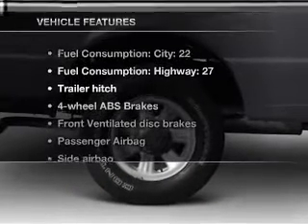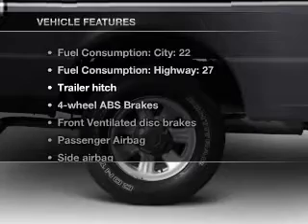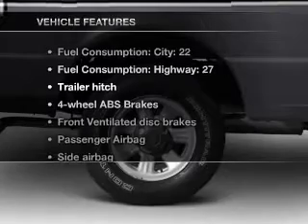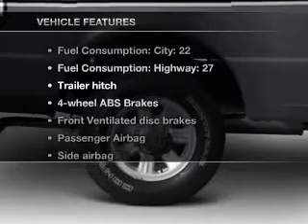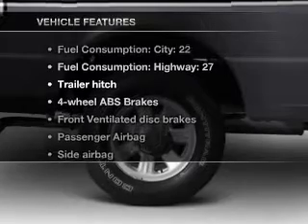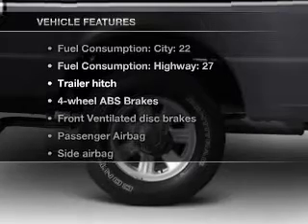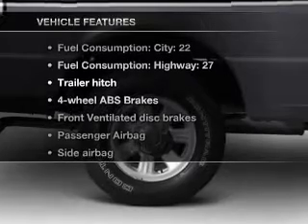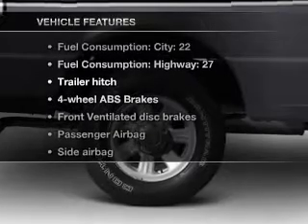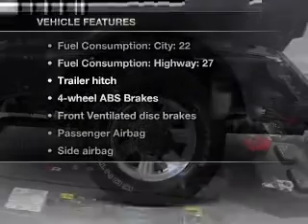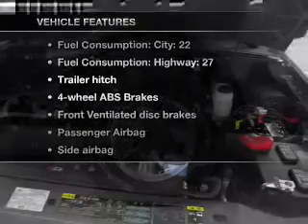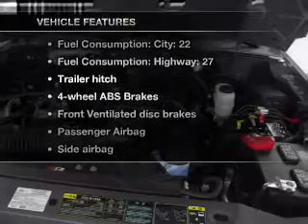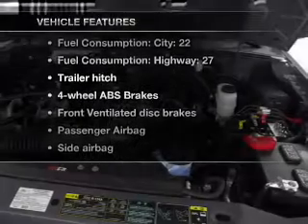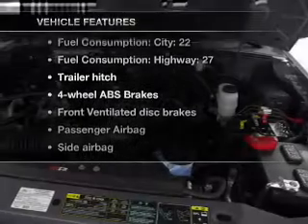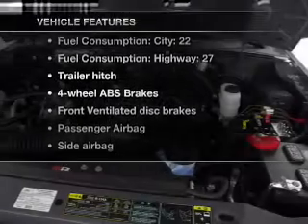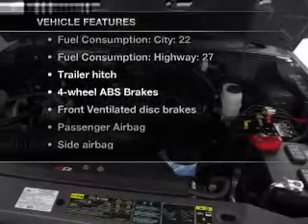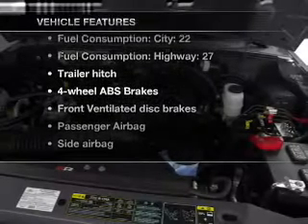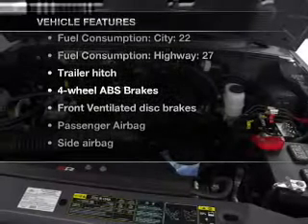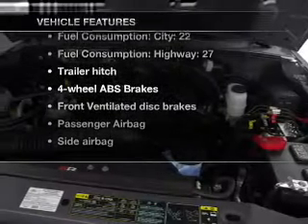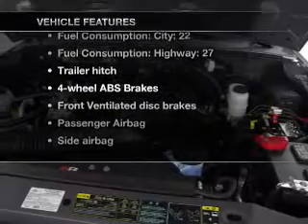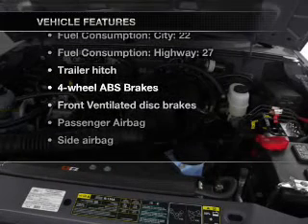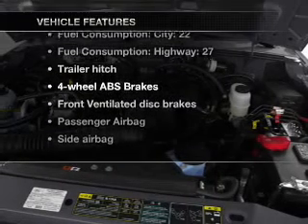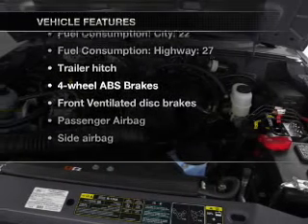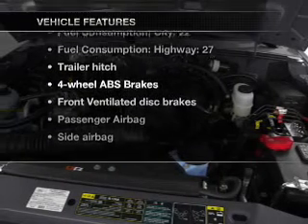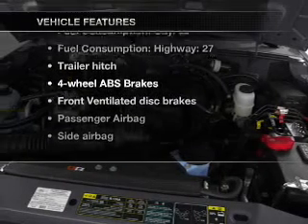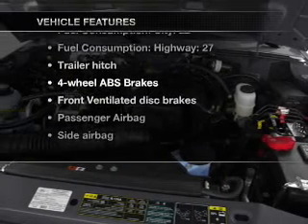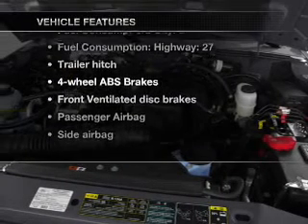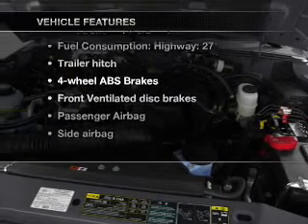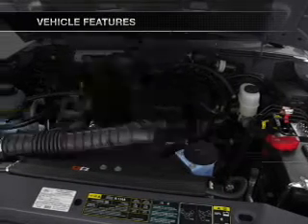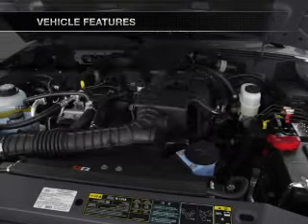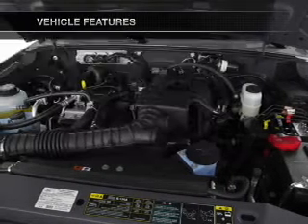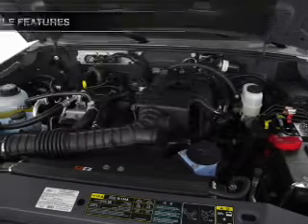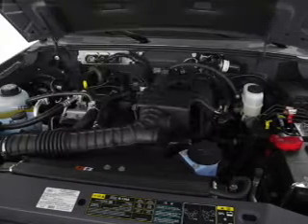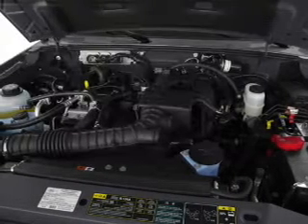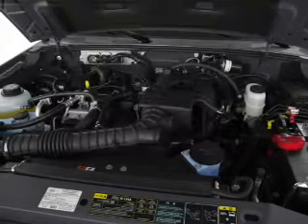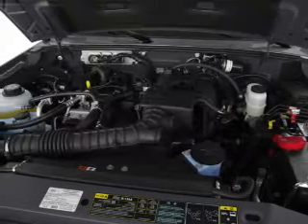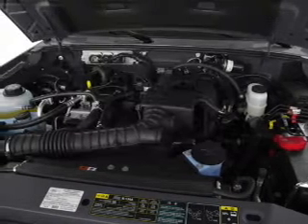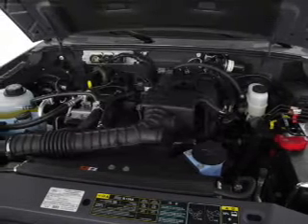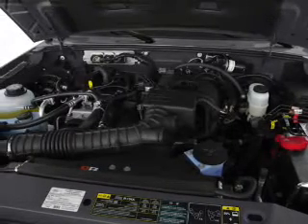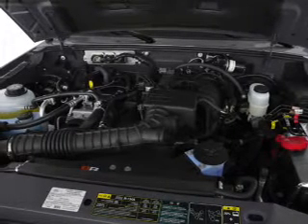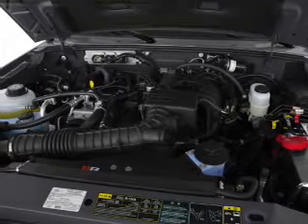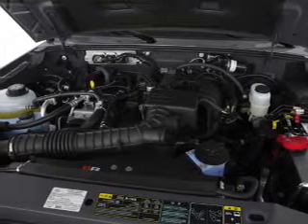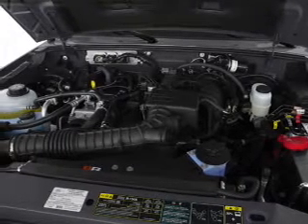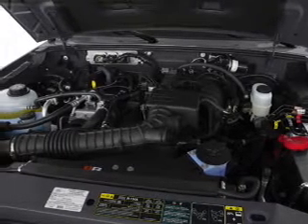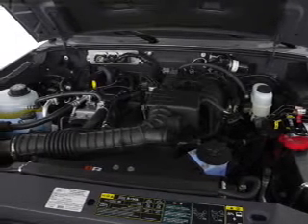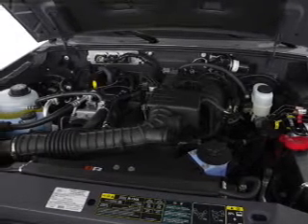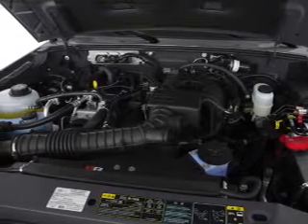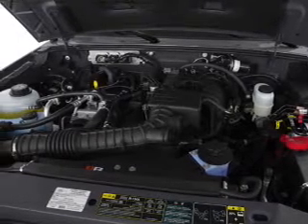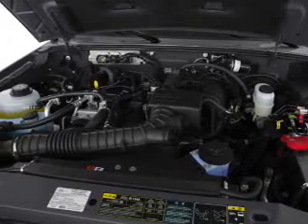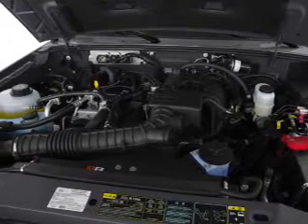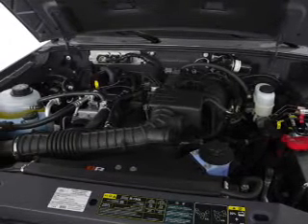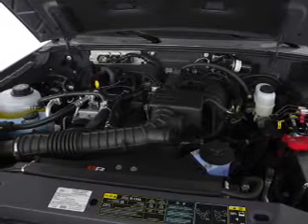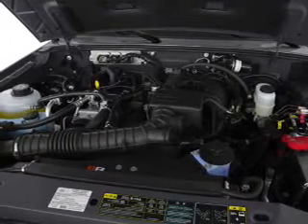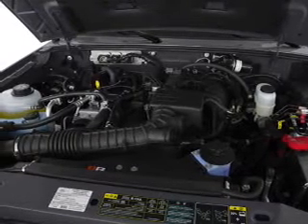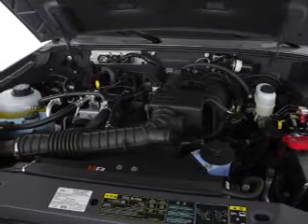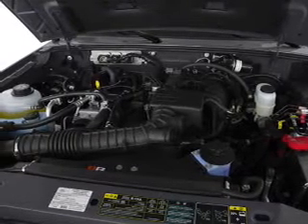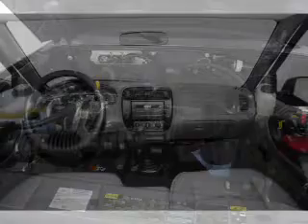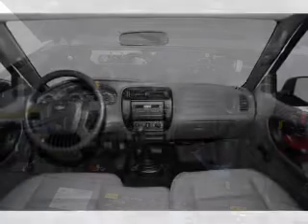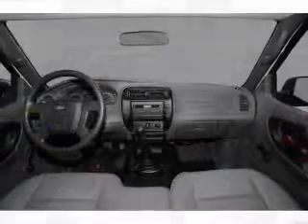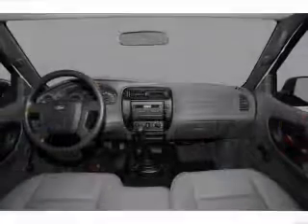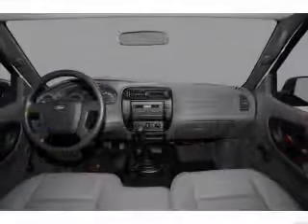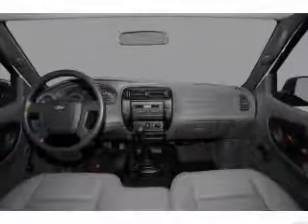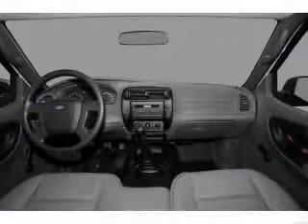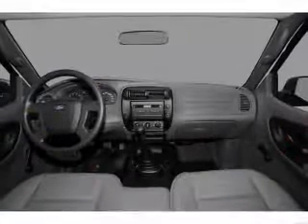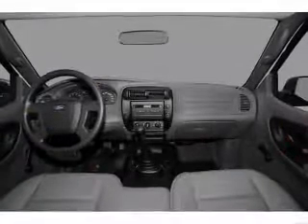you won't want to miss out on the opportunity to own this amazing ride. Air conditioning, power steering, and AM-FM stereo.